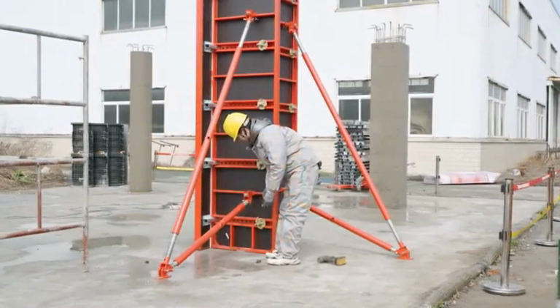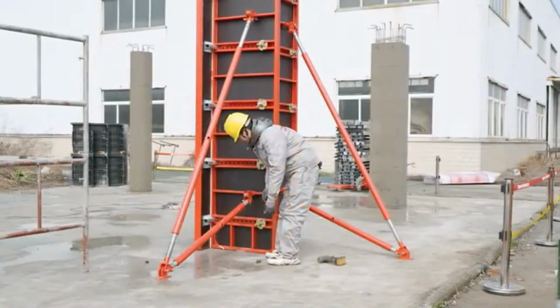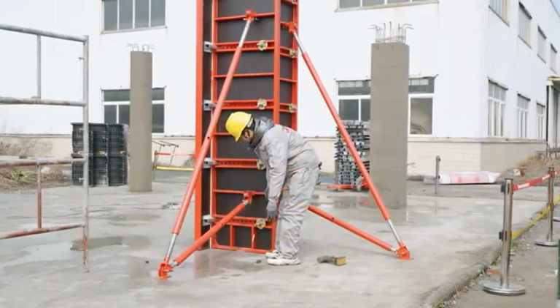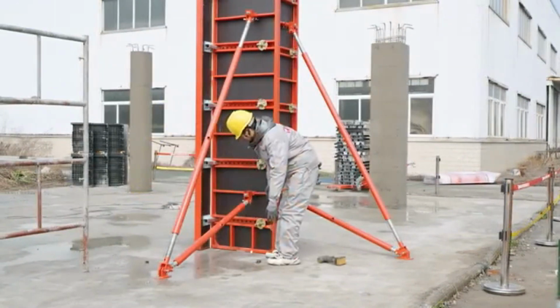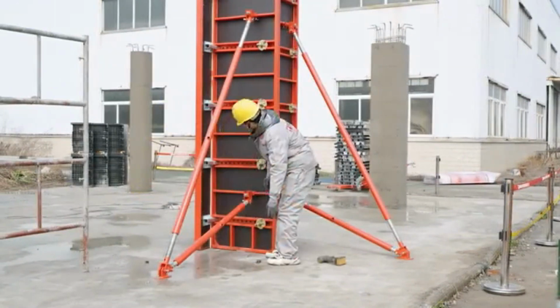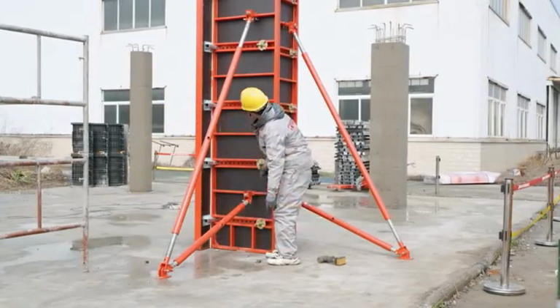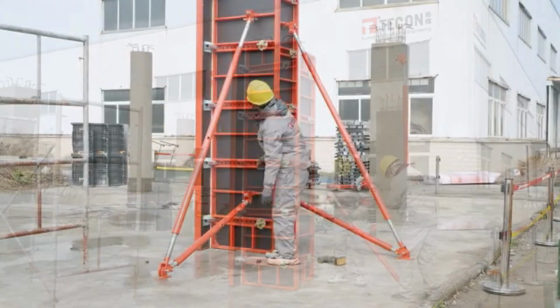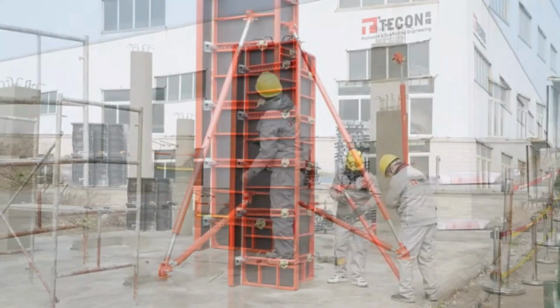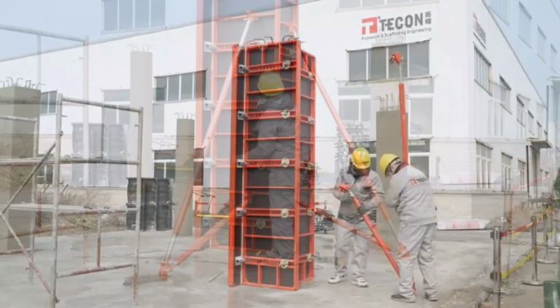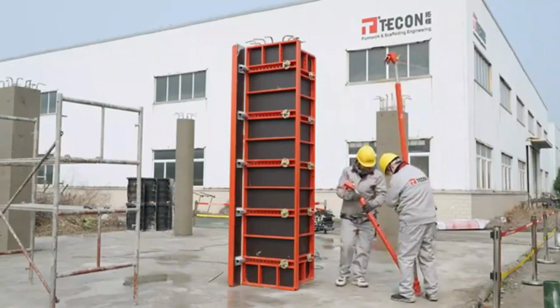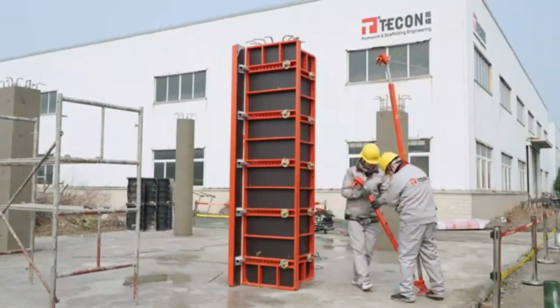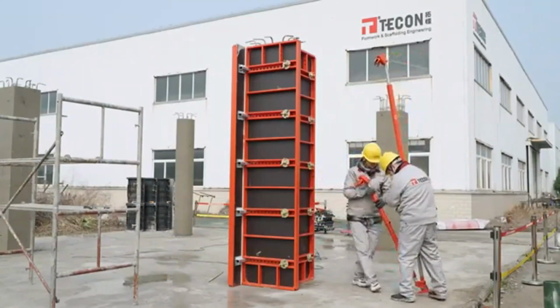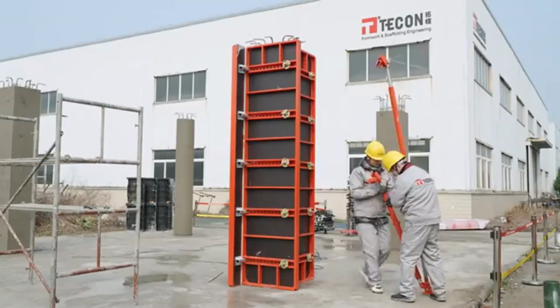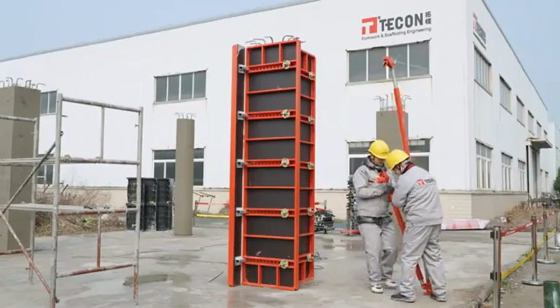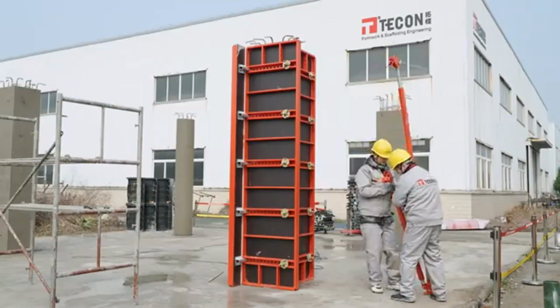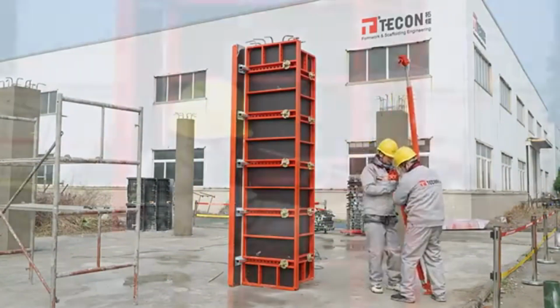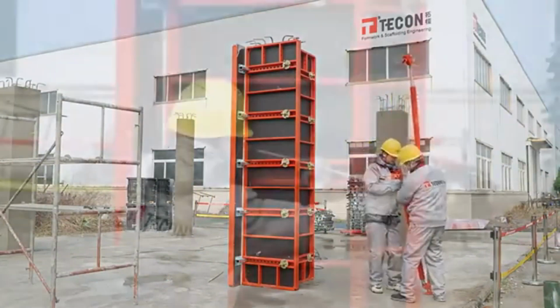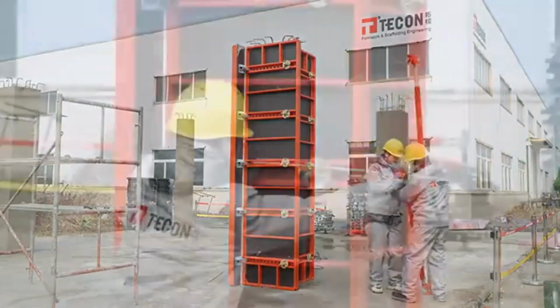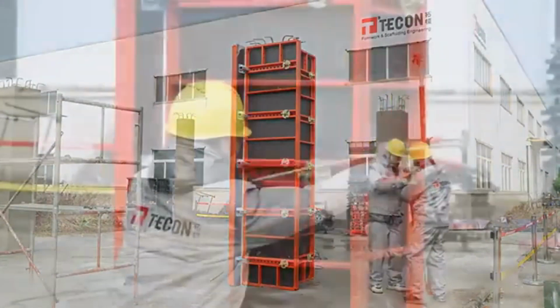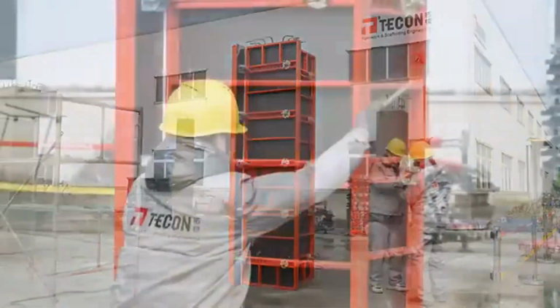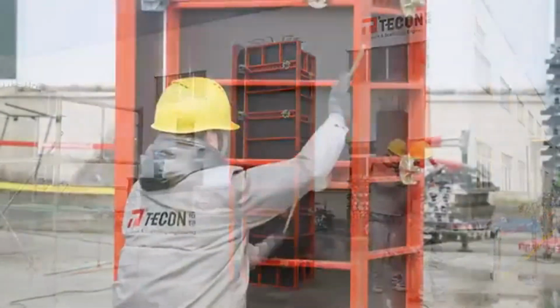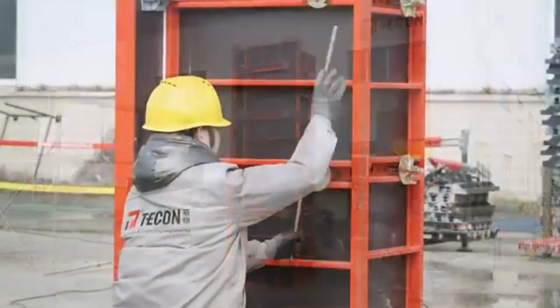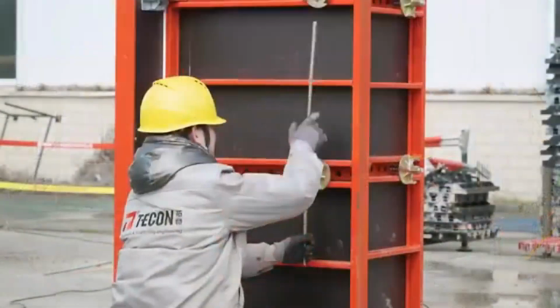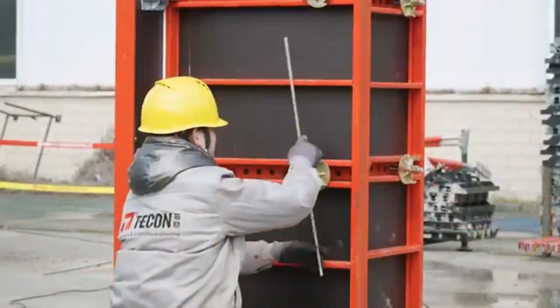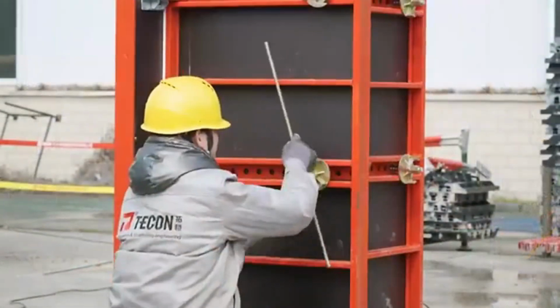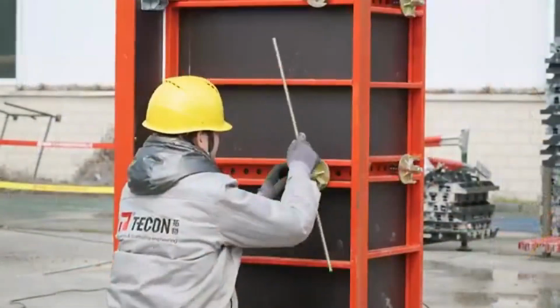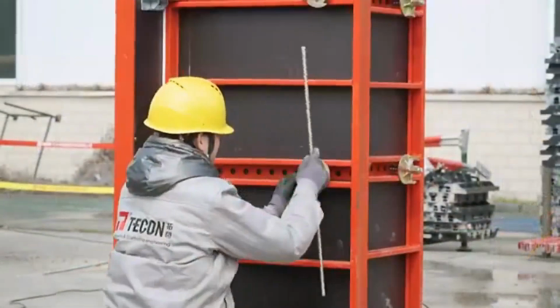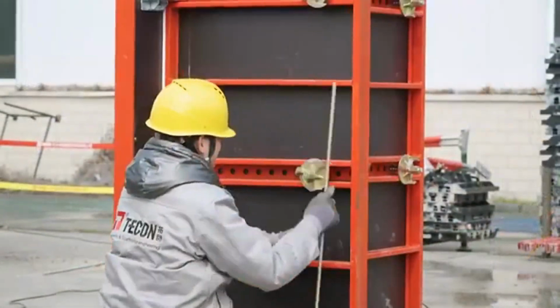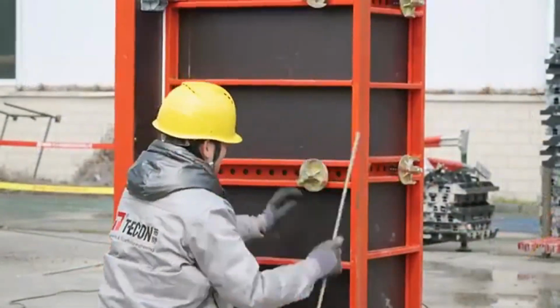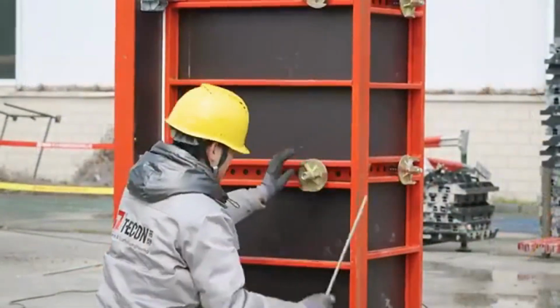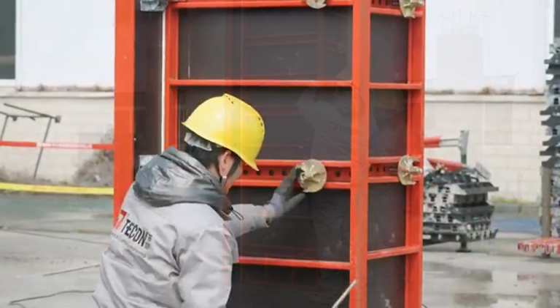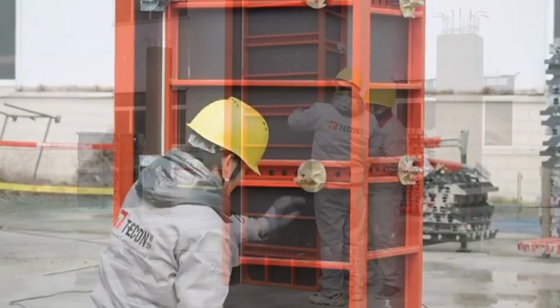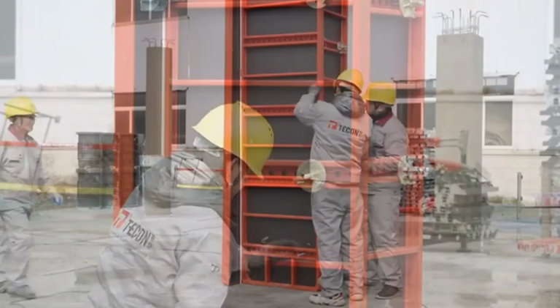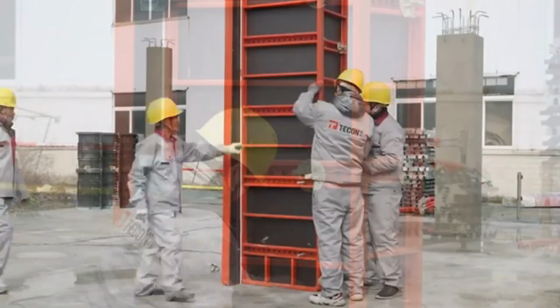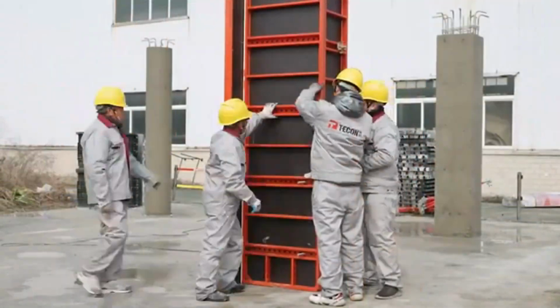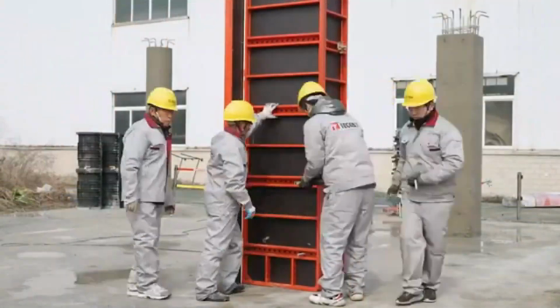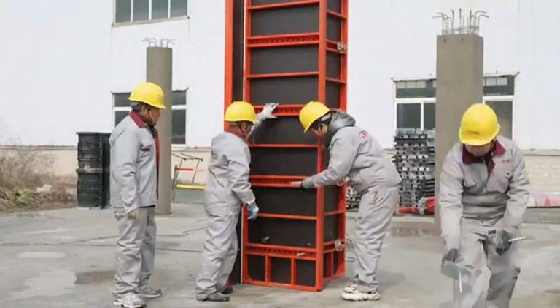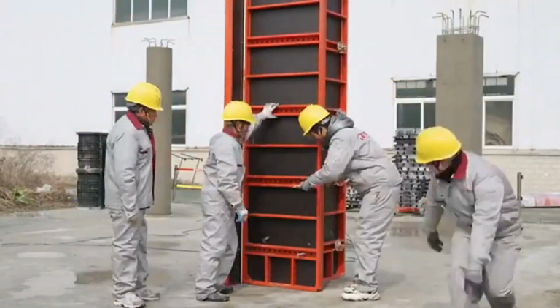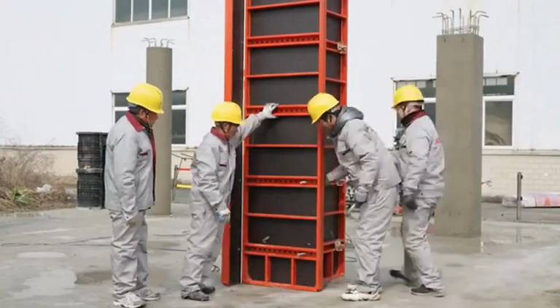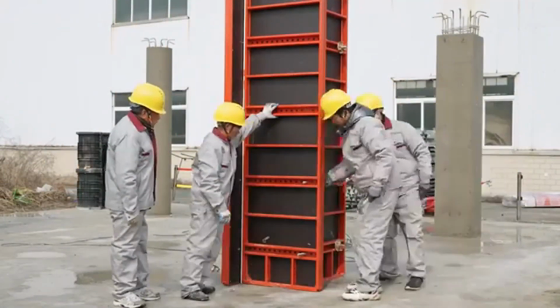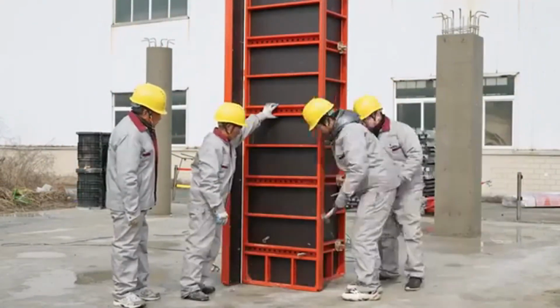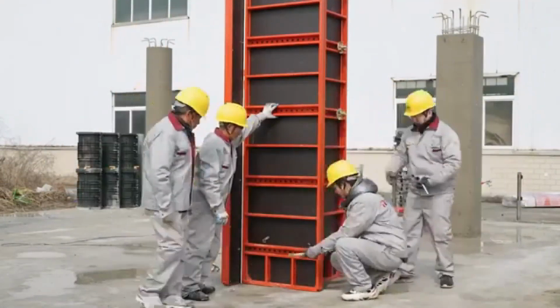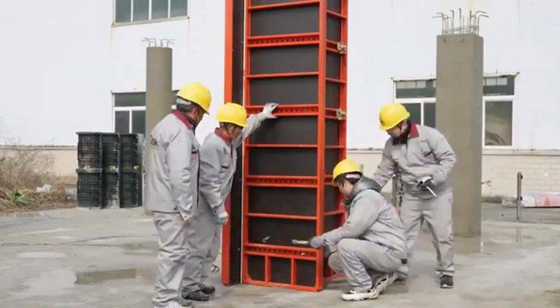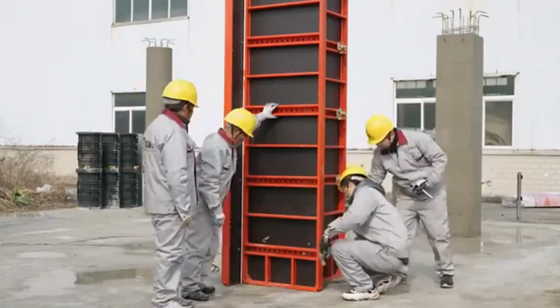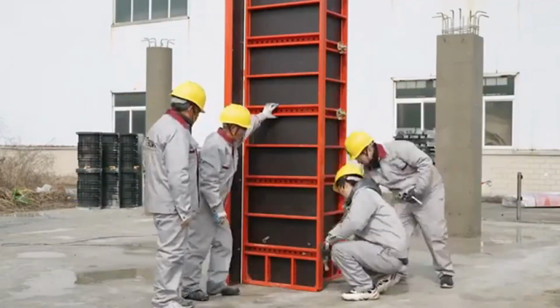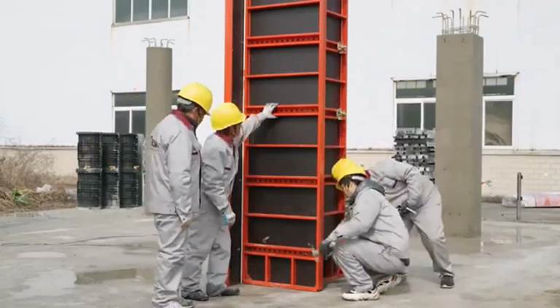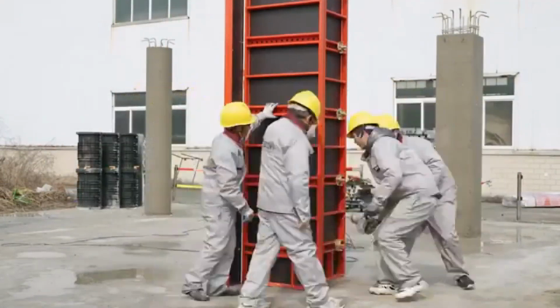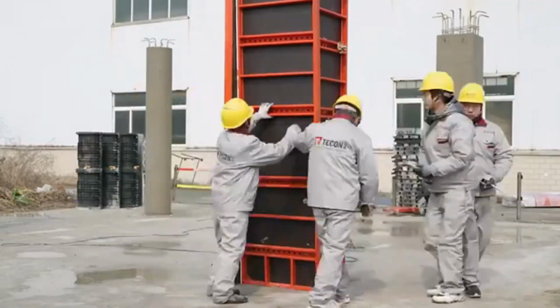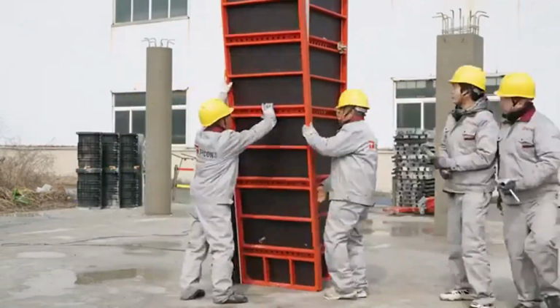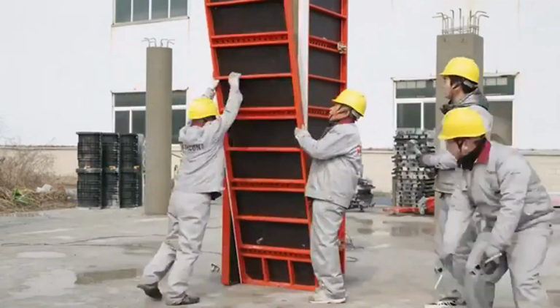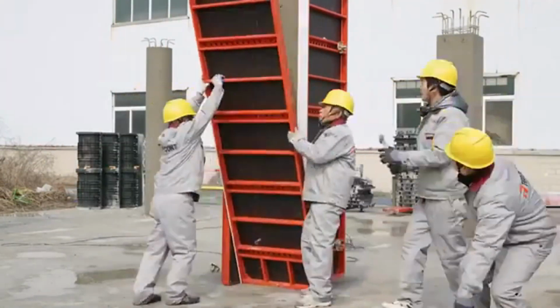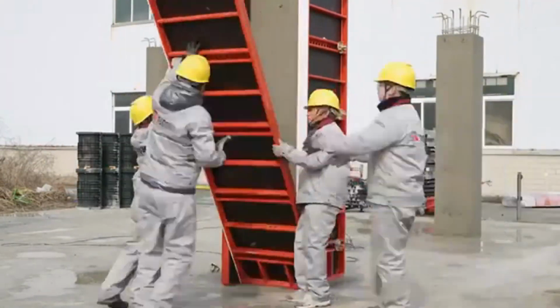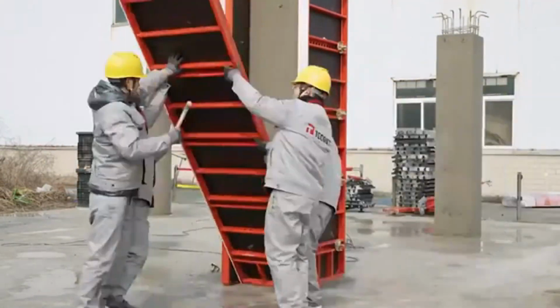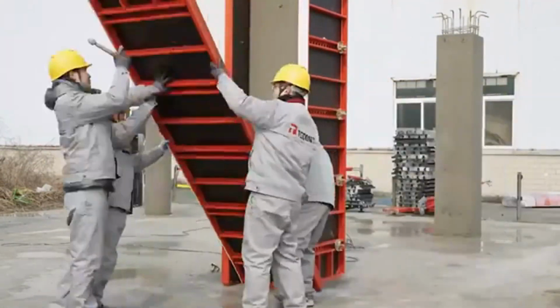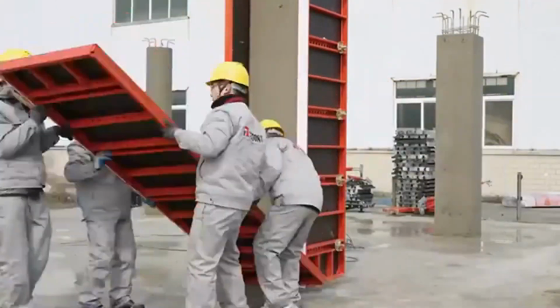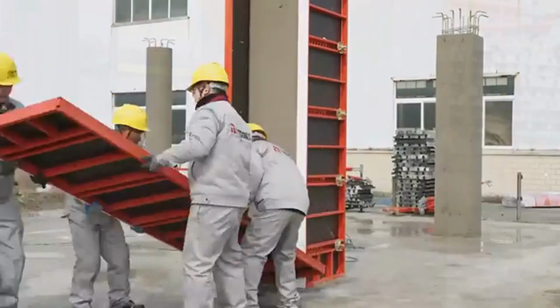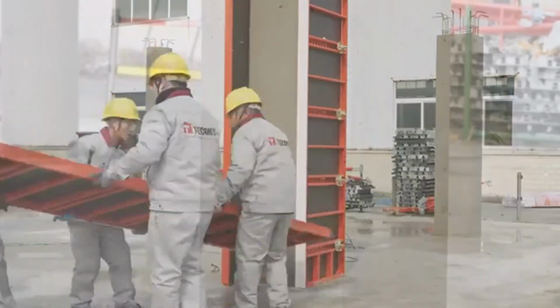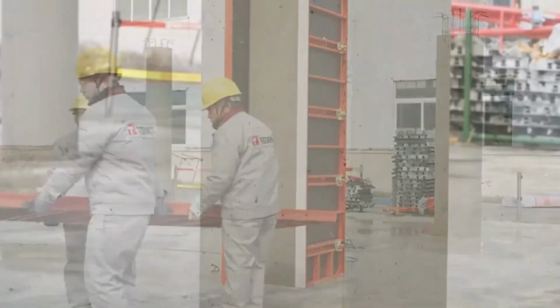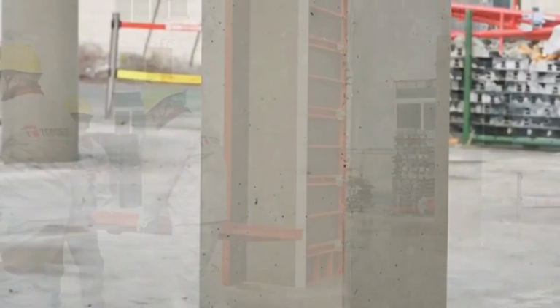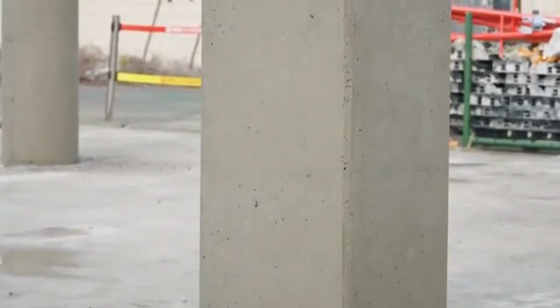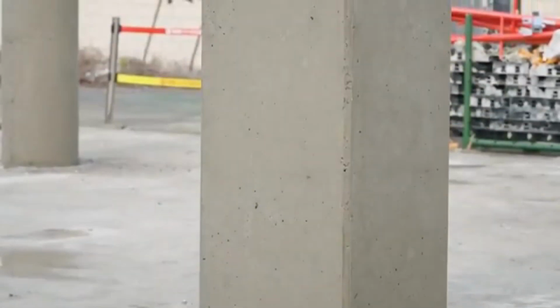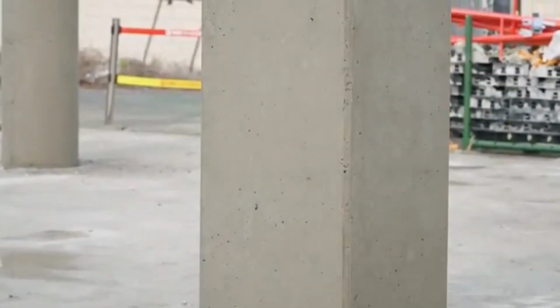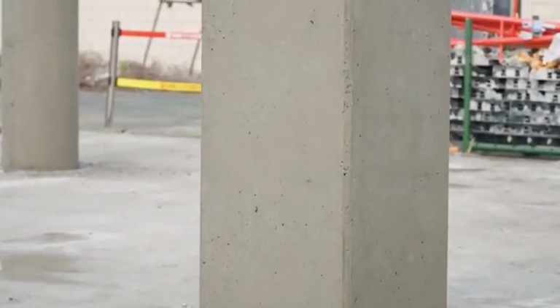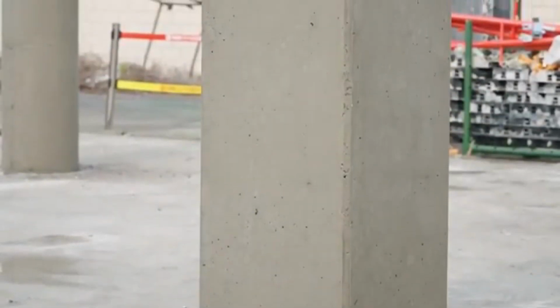From bridges to buildings, Tekon HETO is transforming how structures rise — faster, stronger, and smarter than ever before.